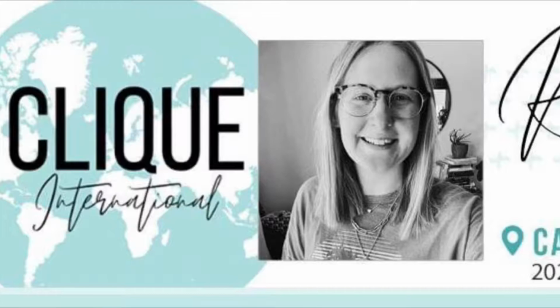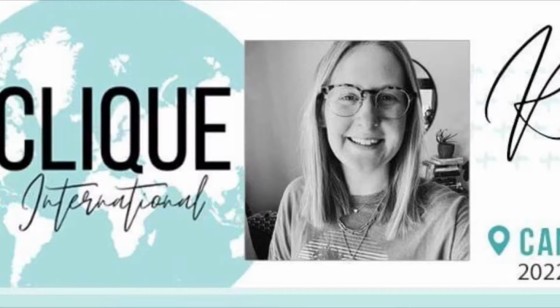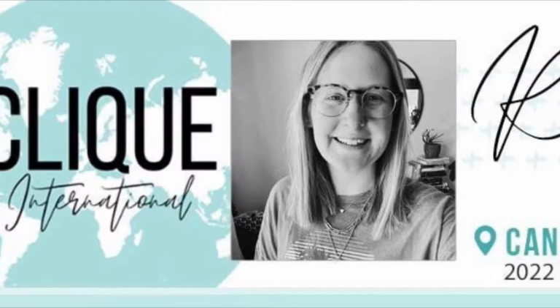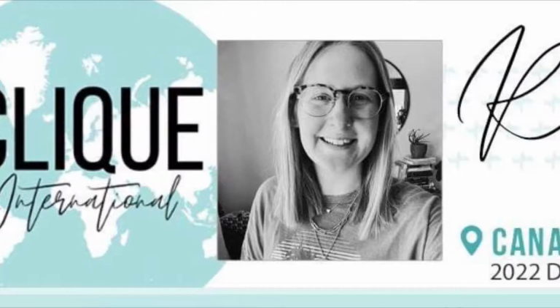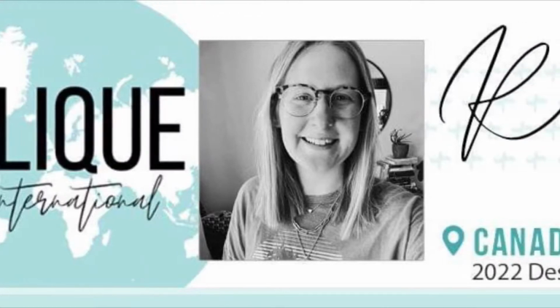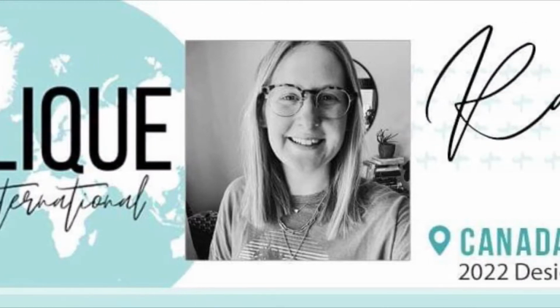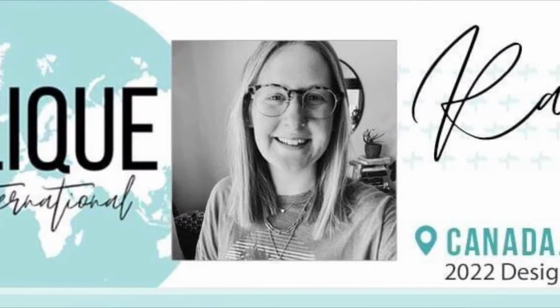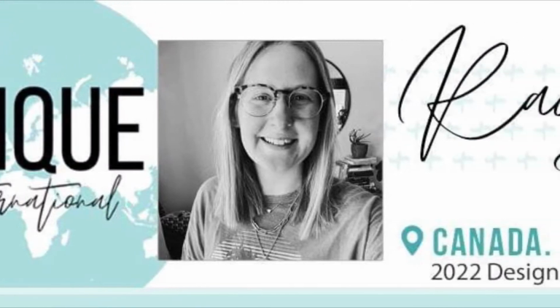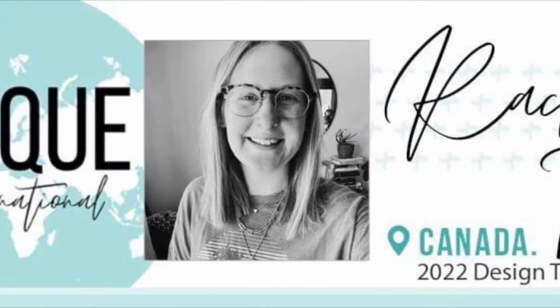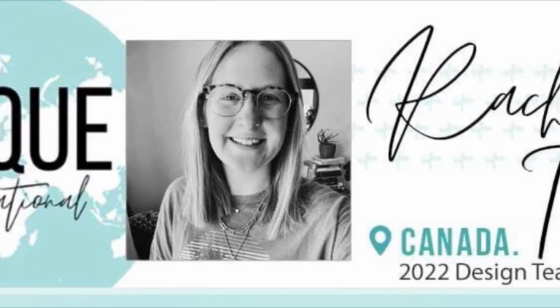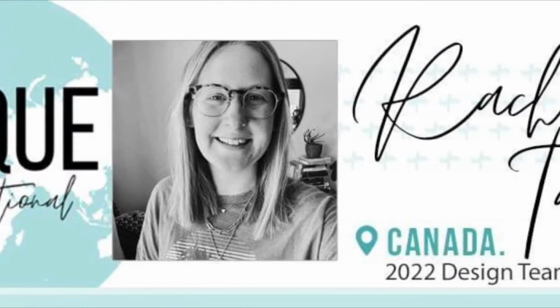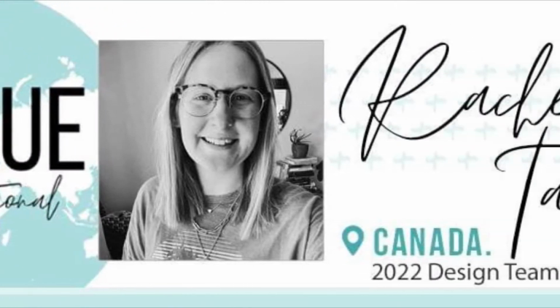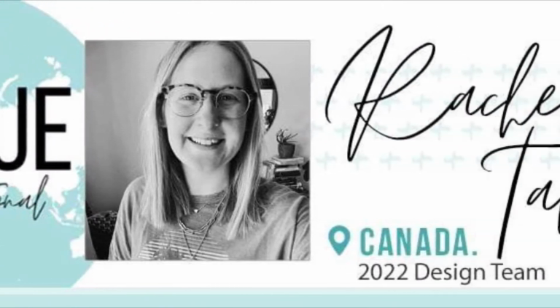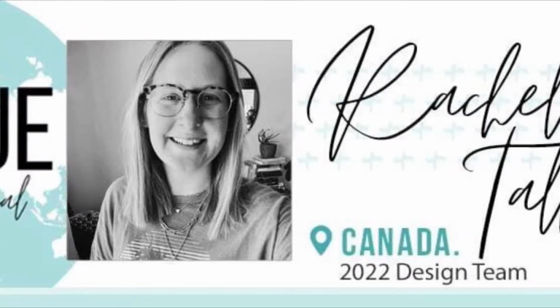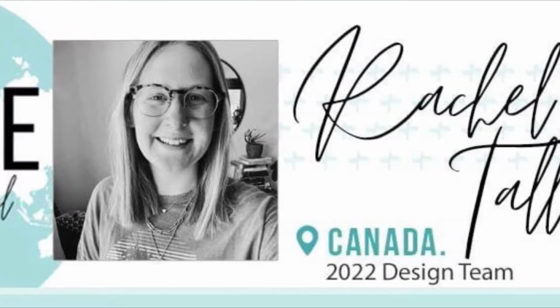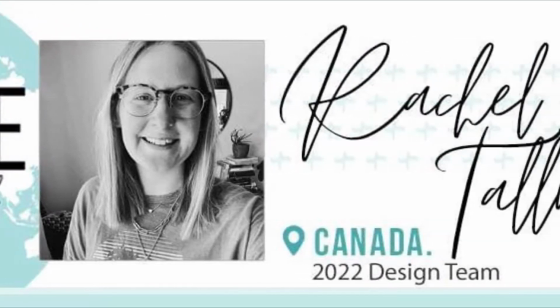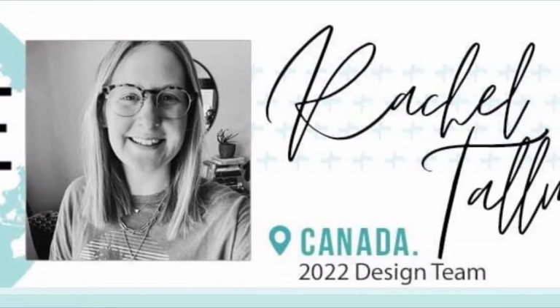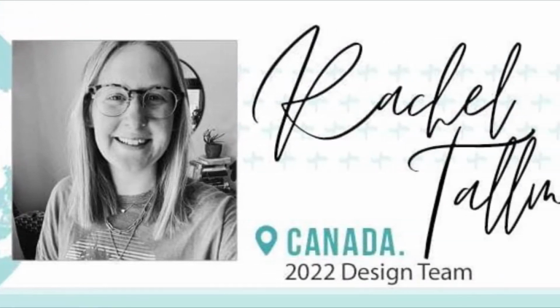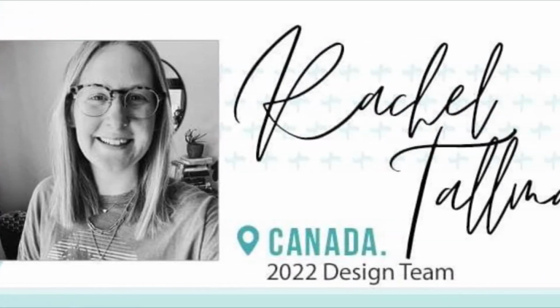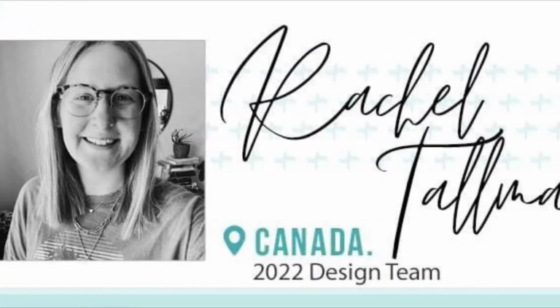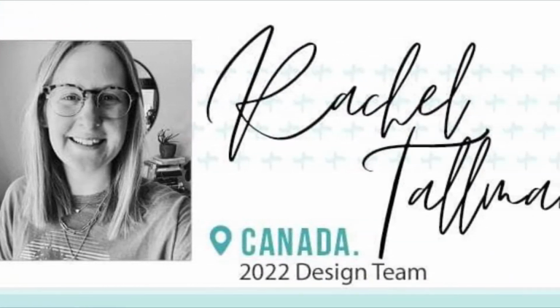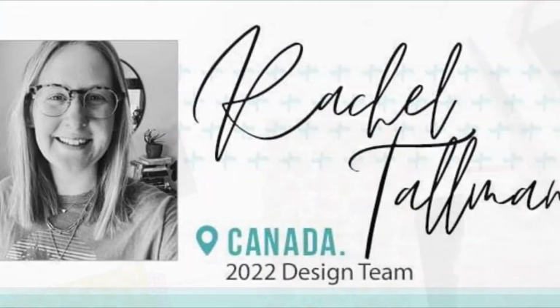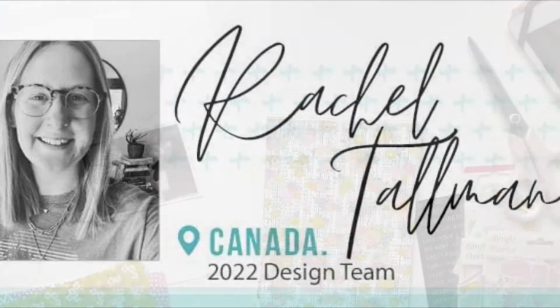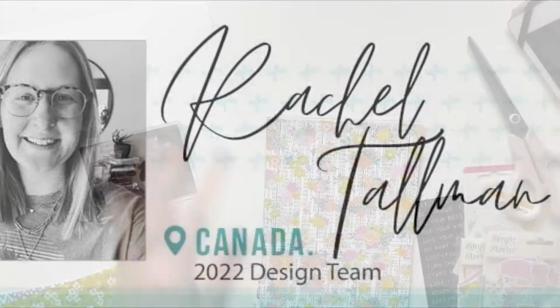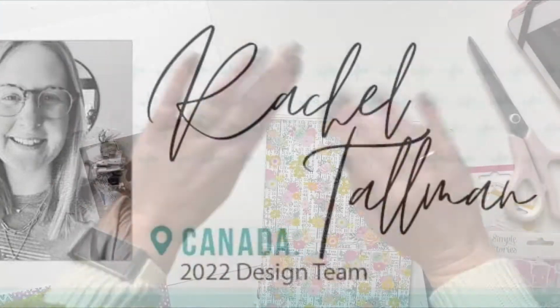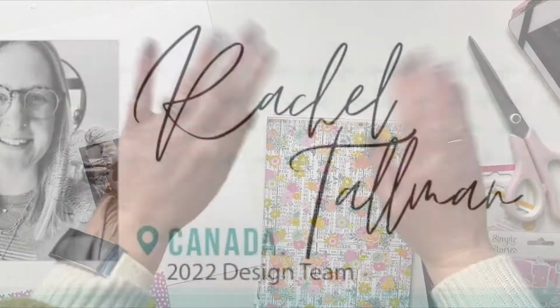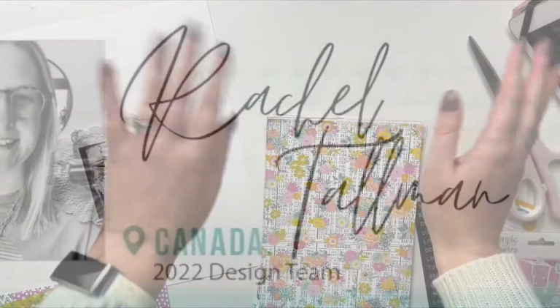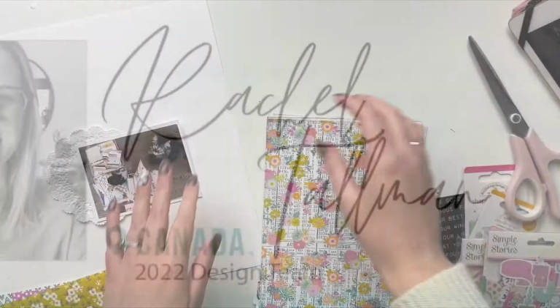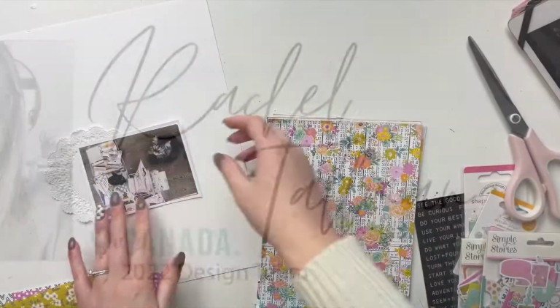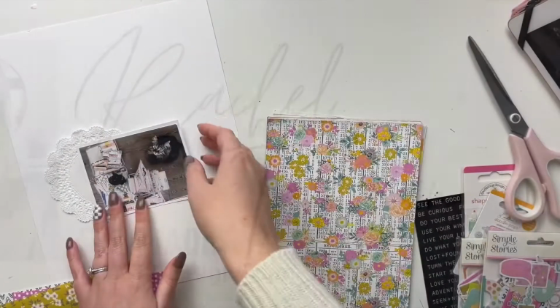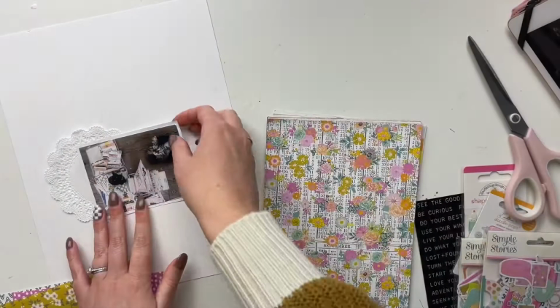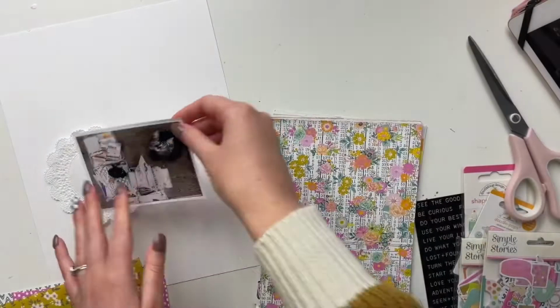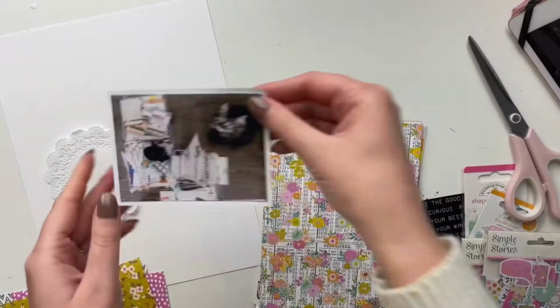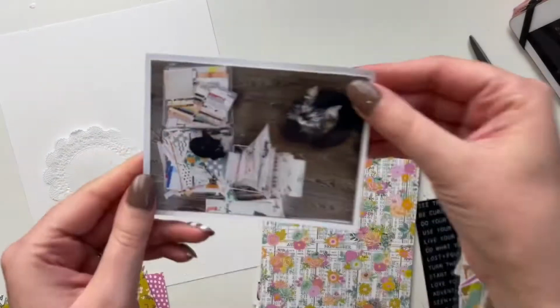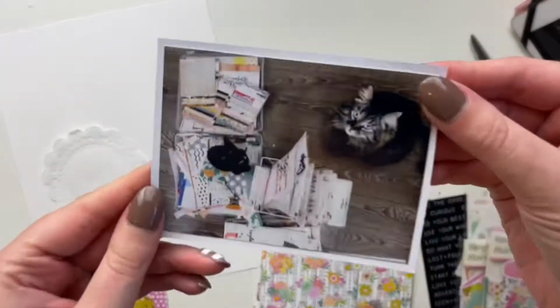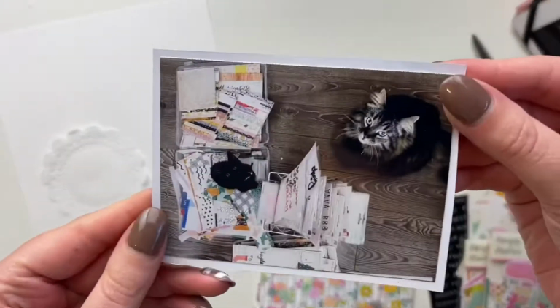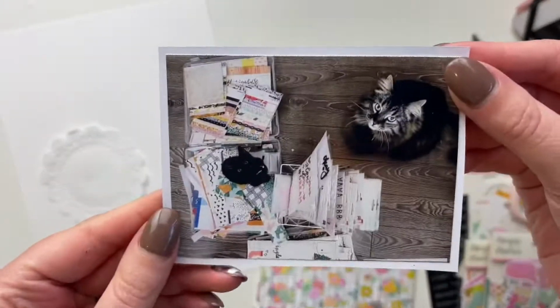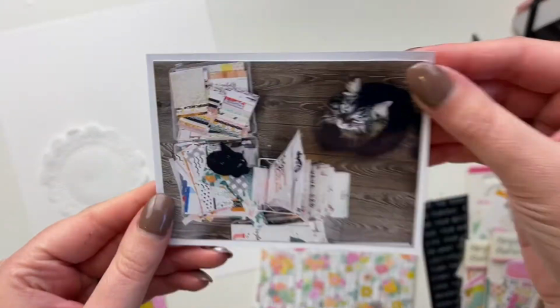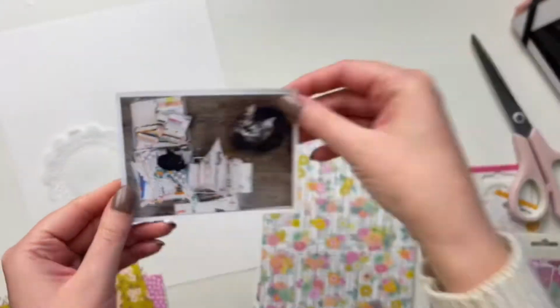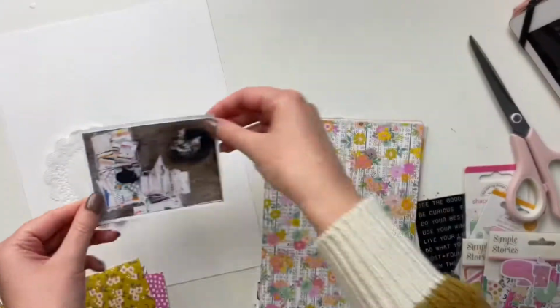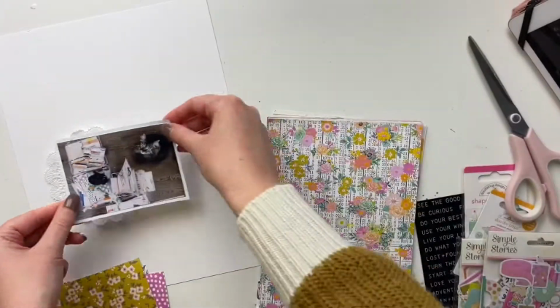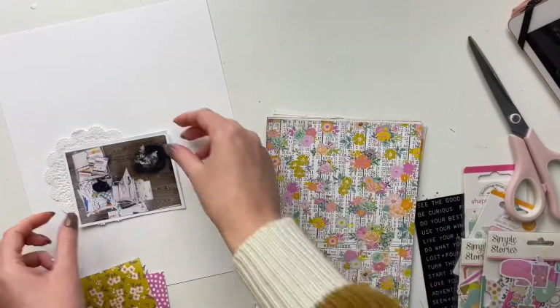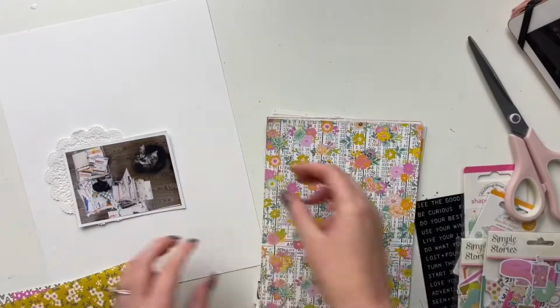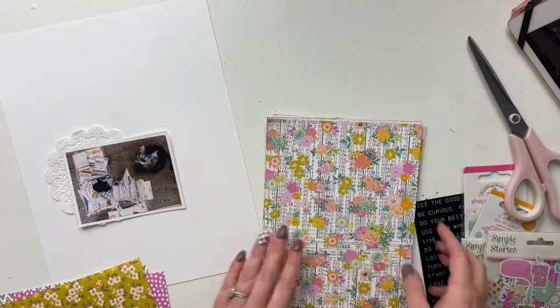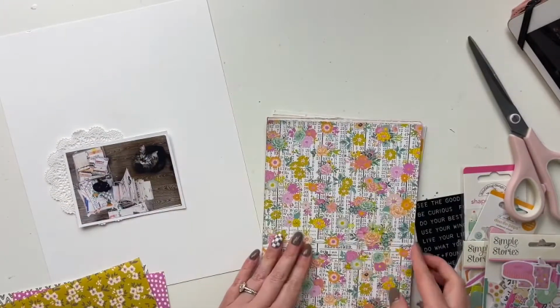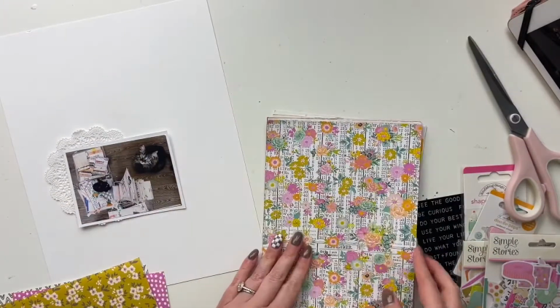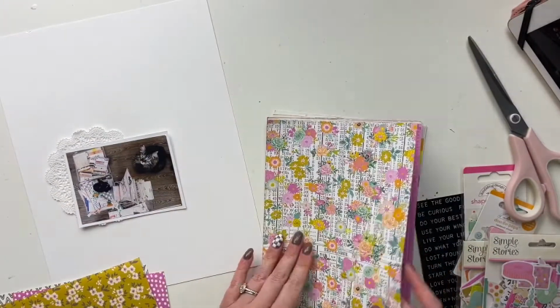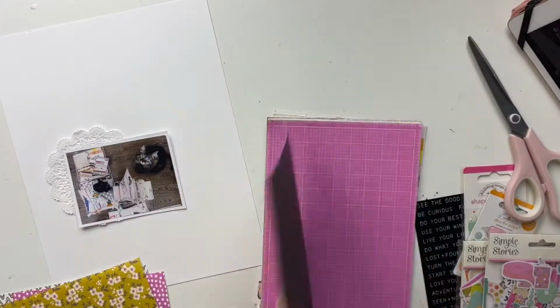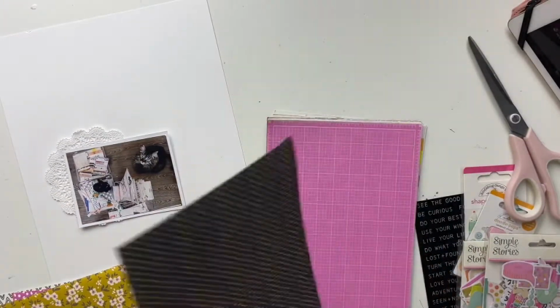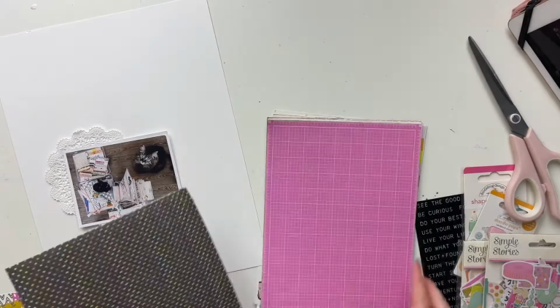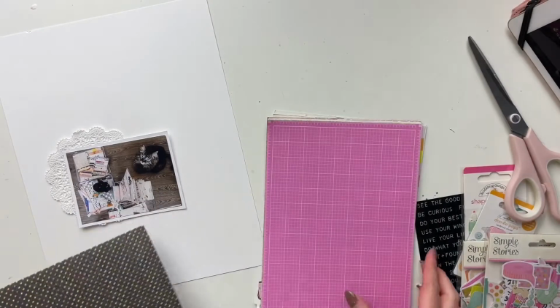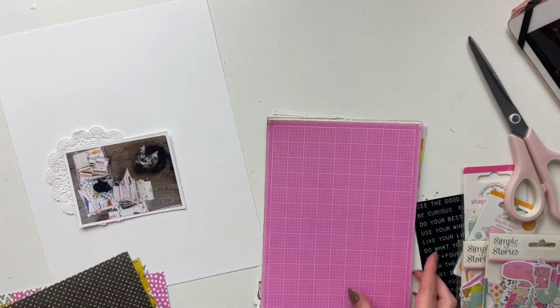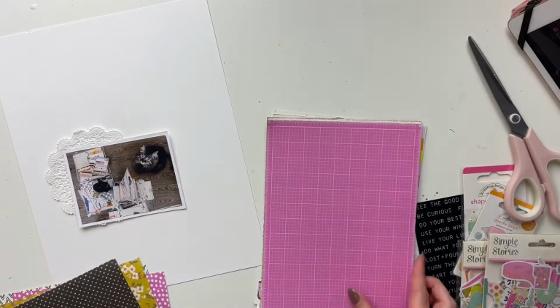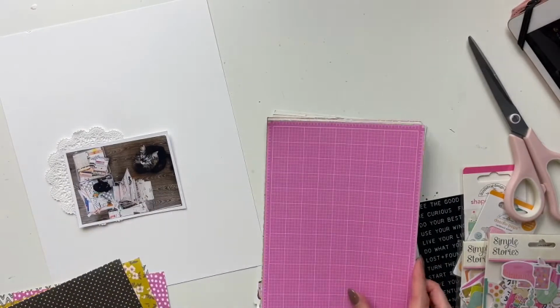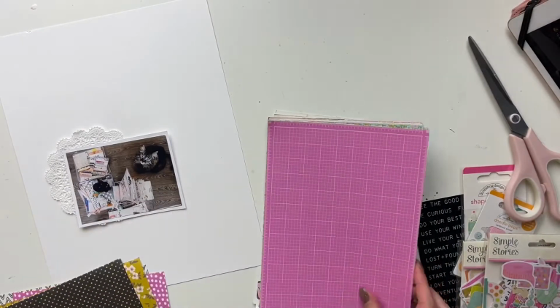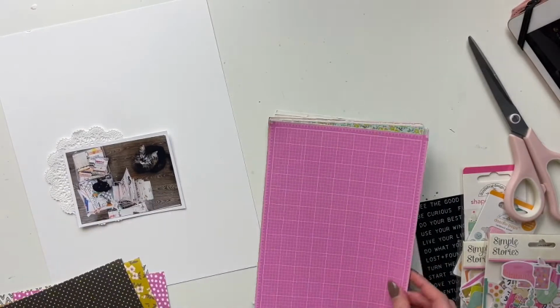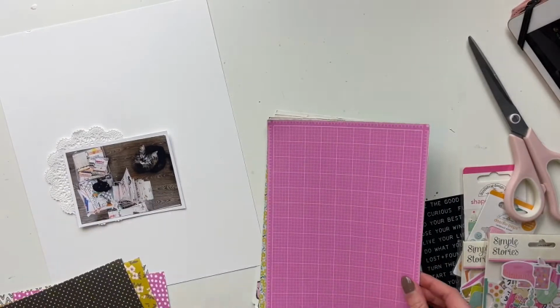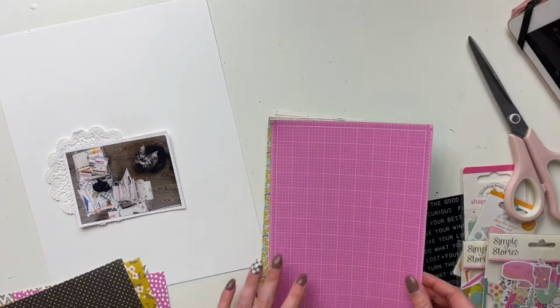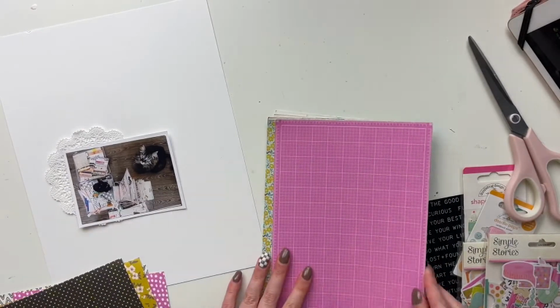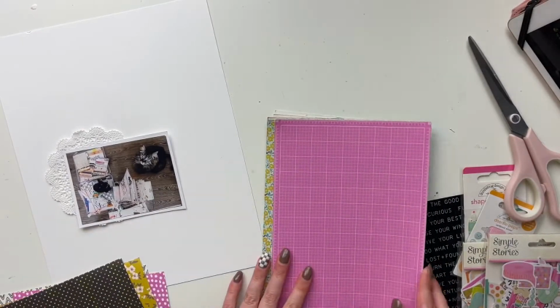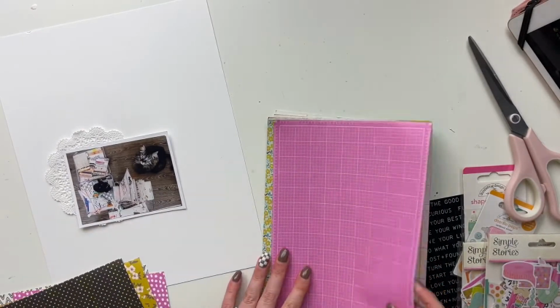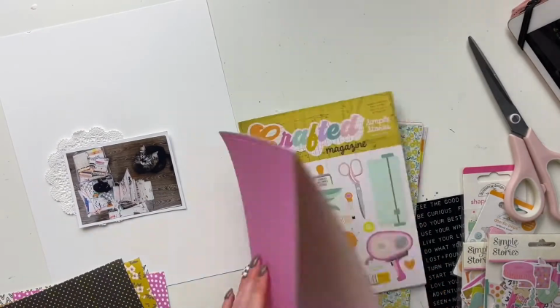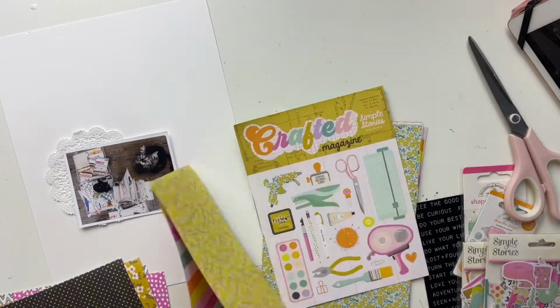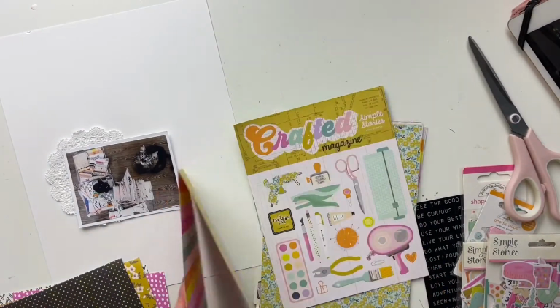Hello friends! Welcome to my channel. It's Rachel here and today I am doing a scrapbook layout process video for Clique Kits.